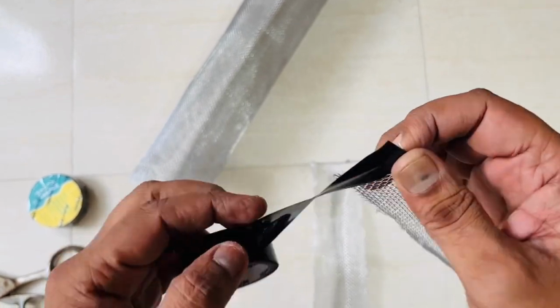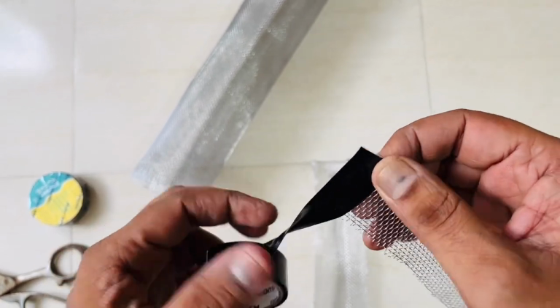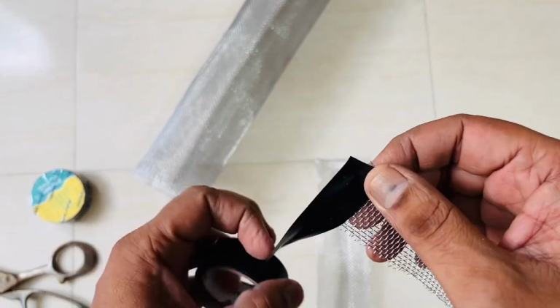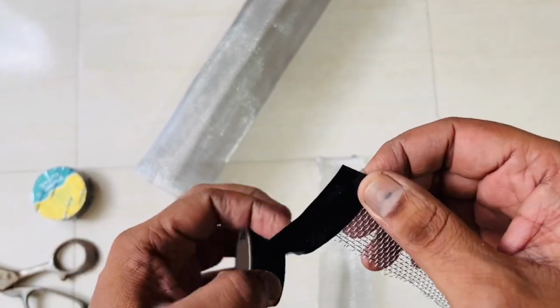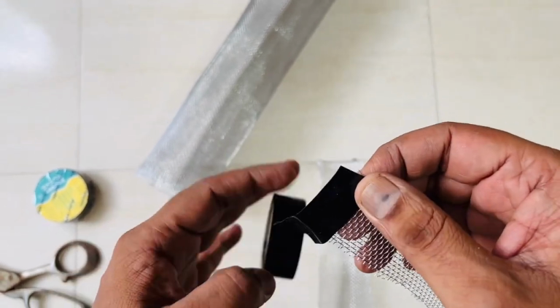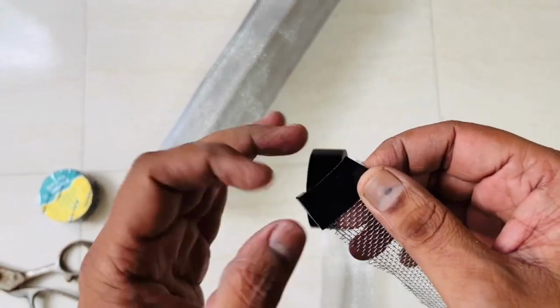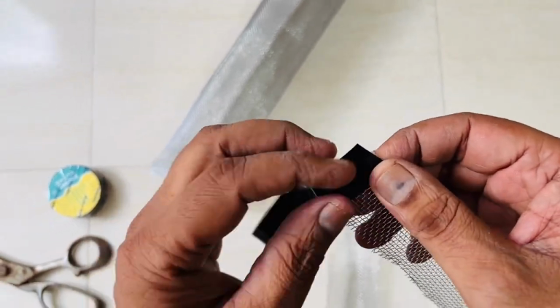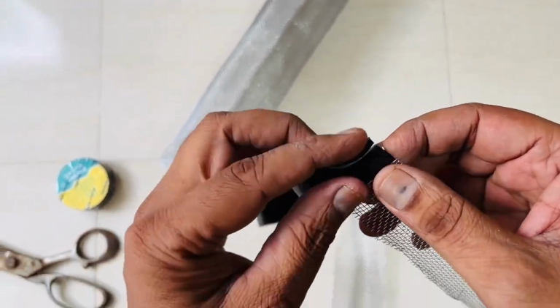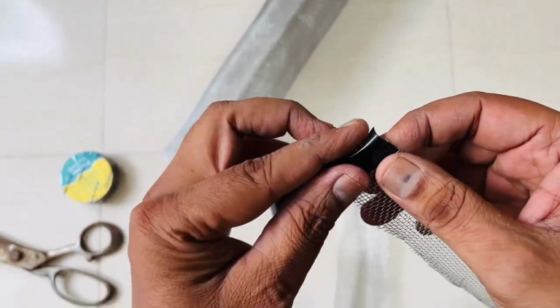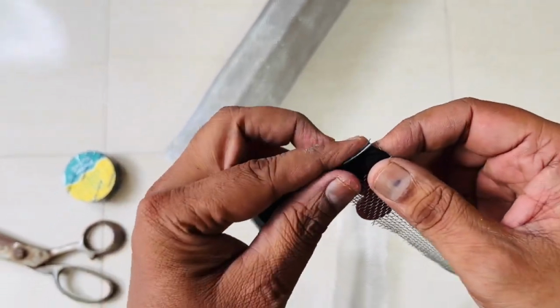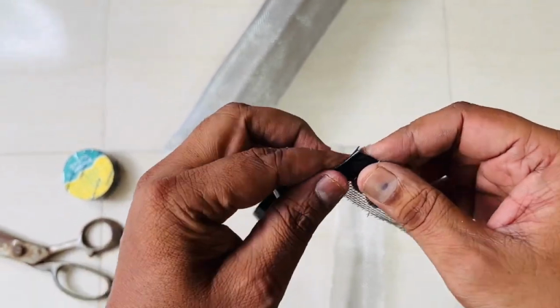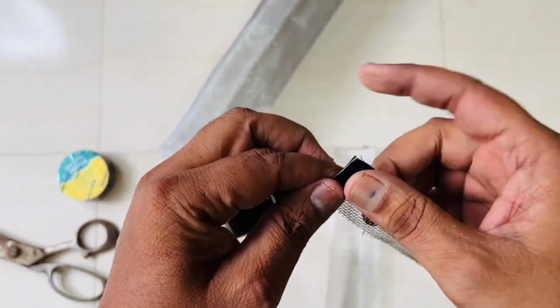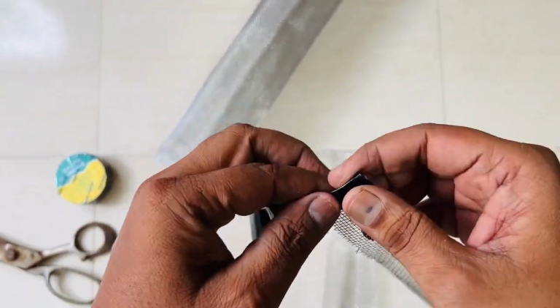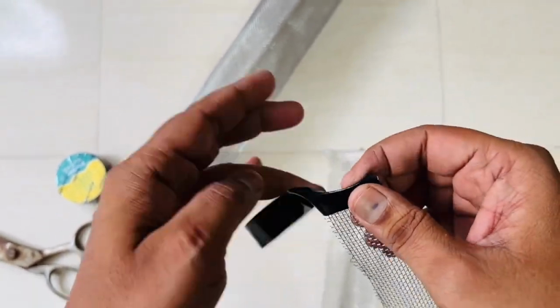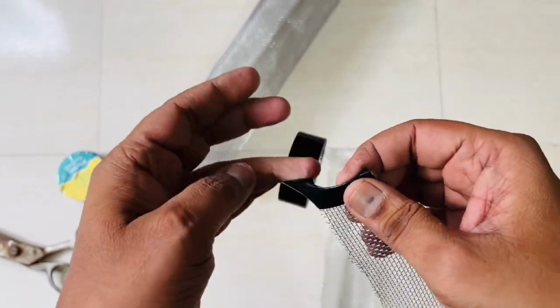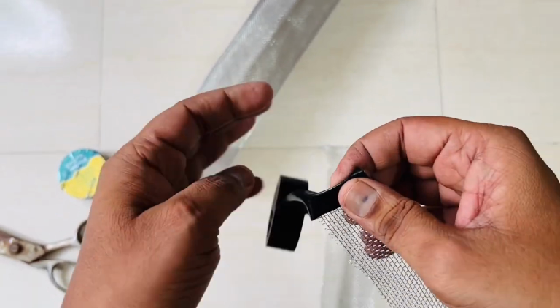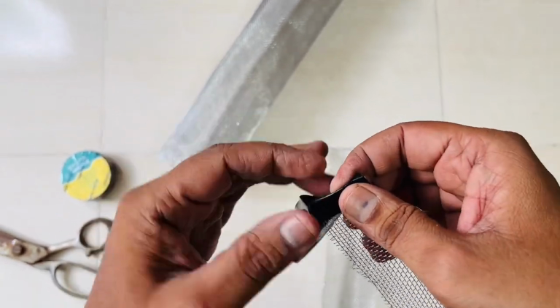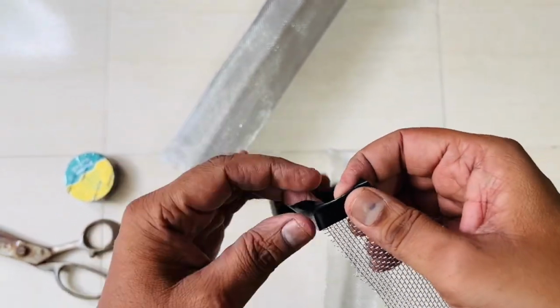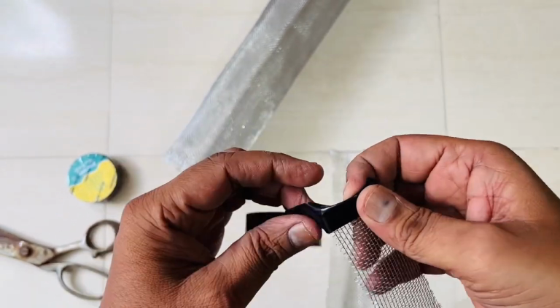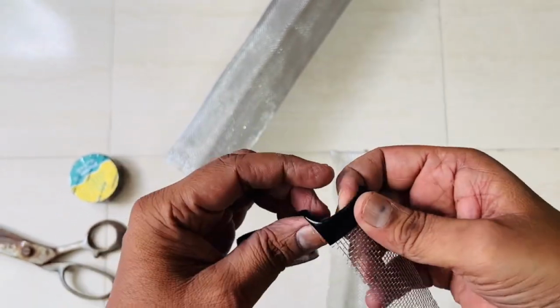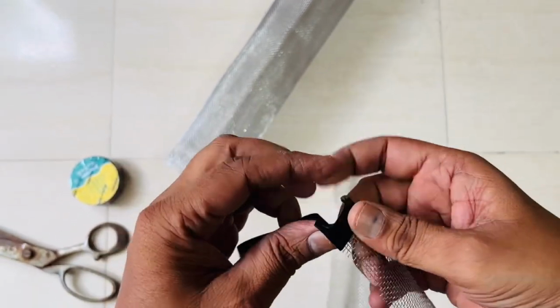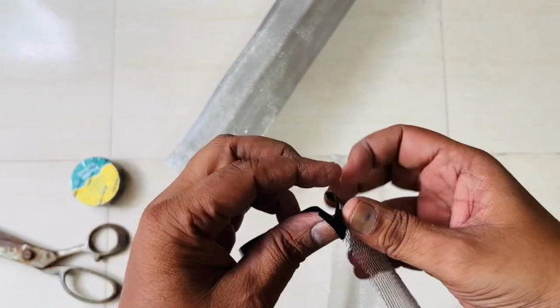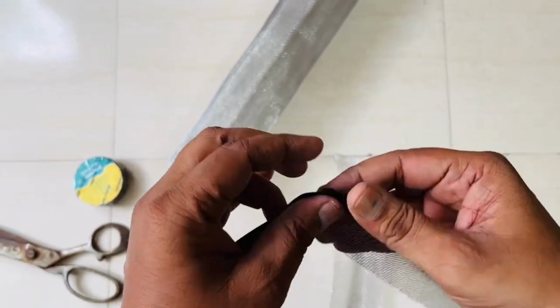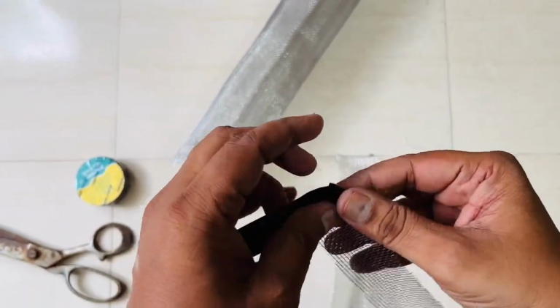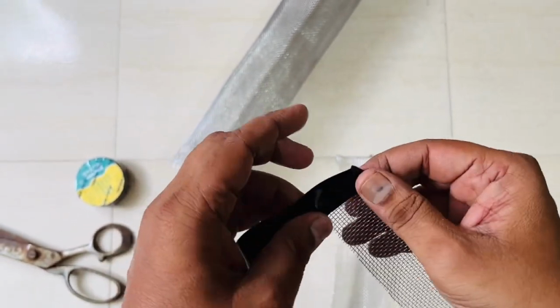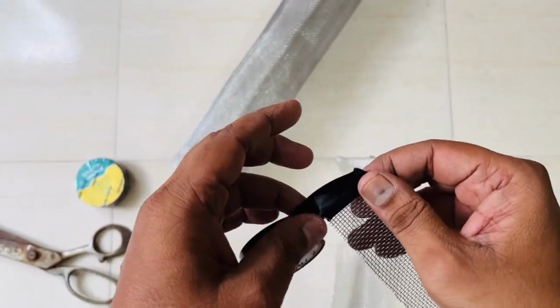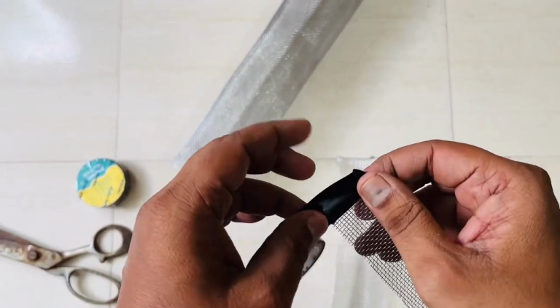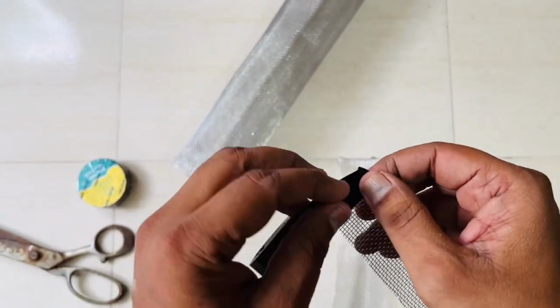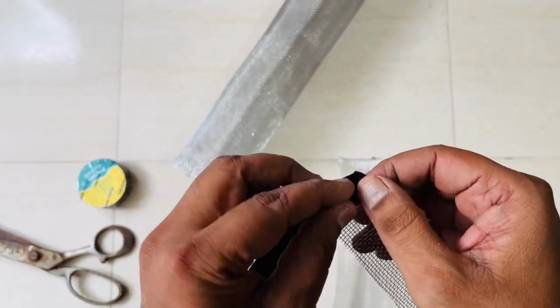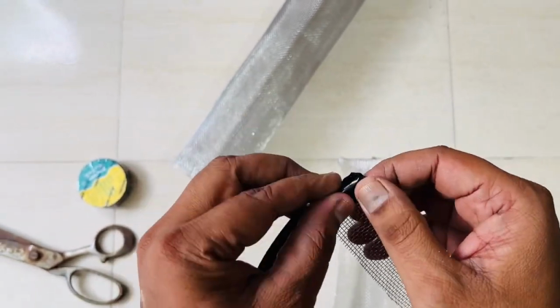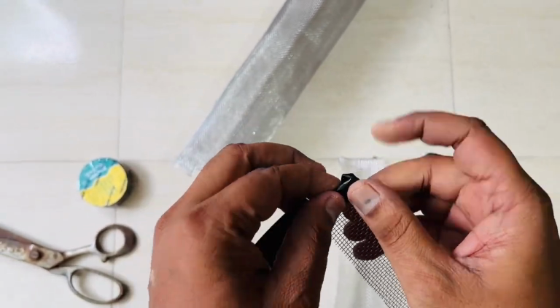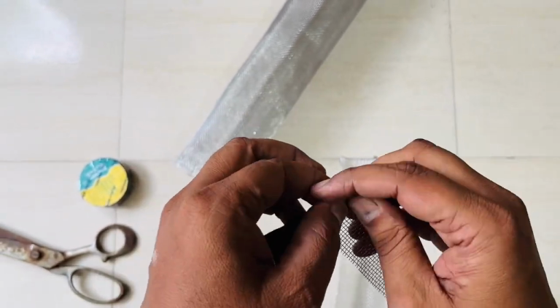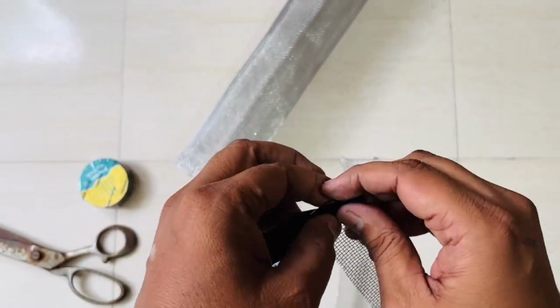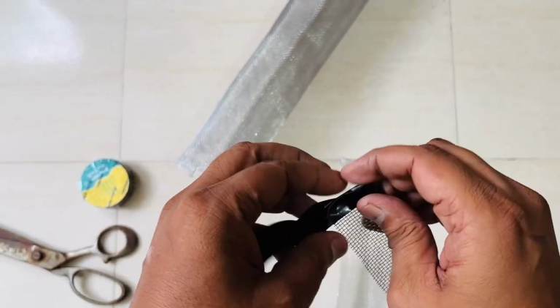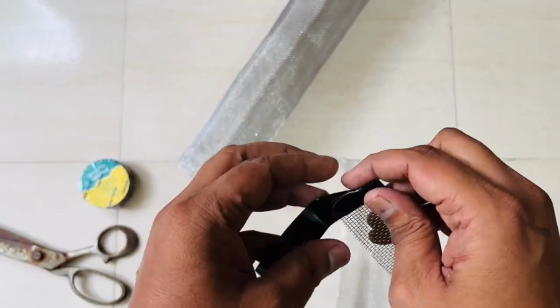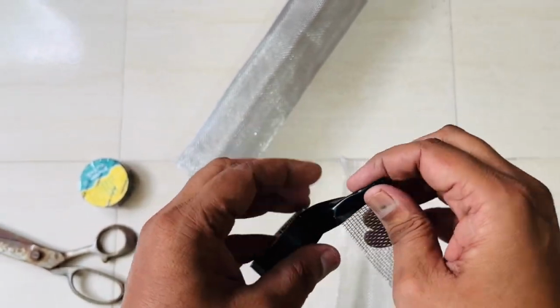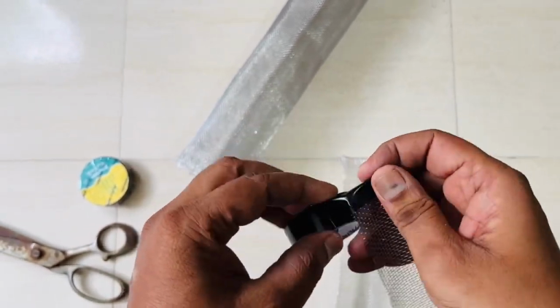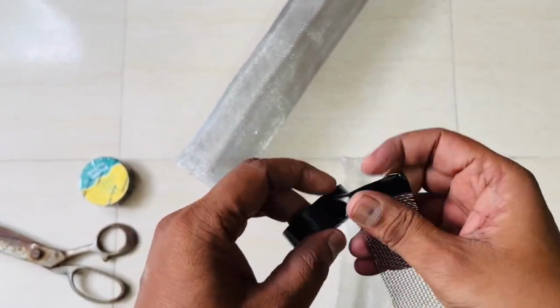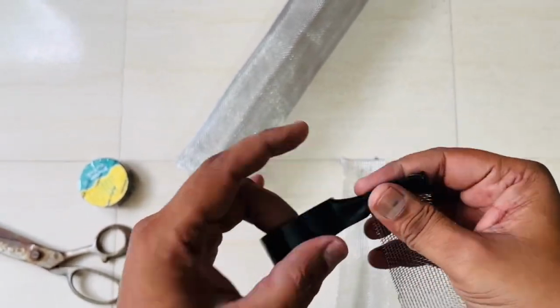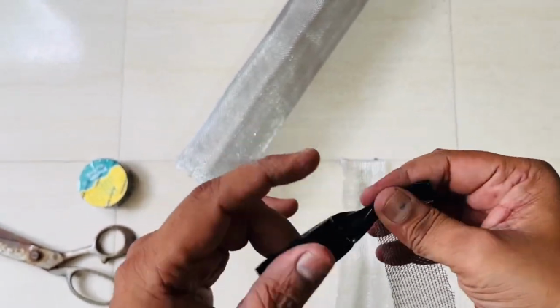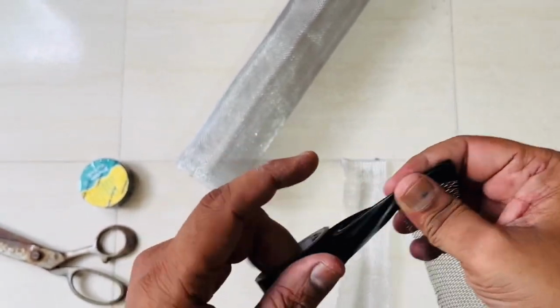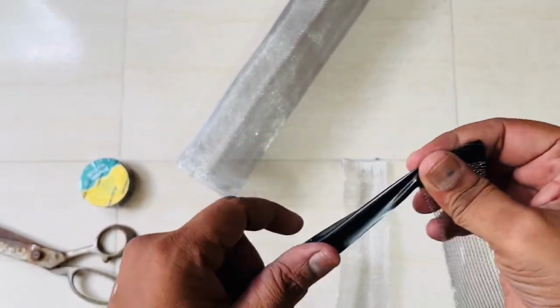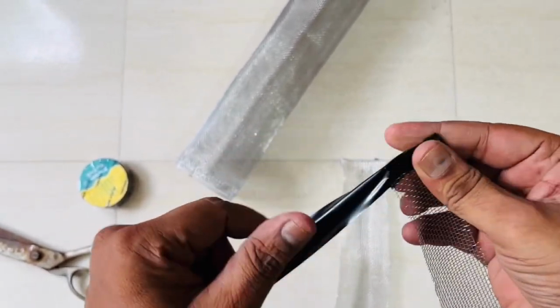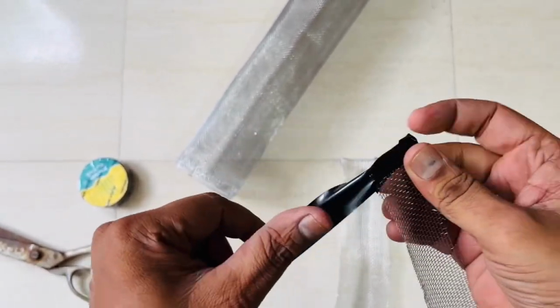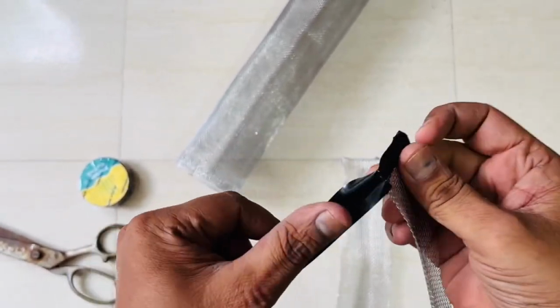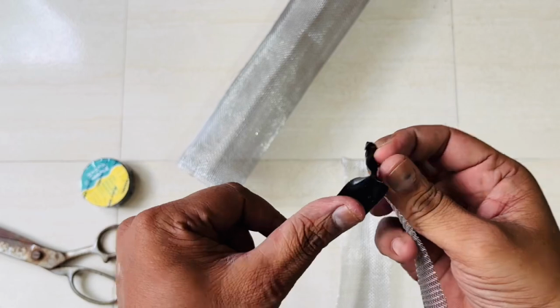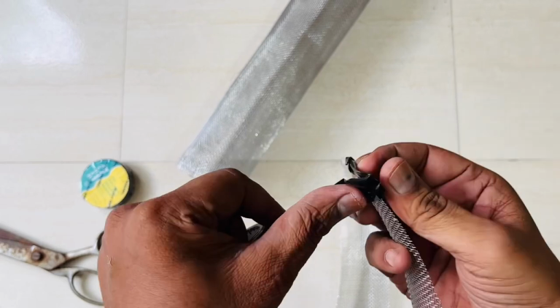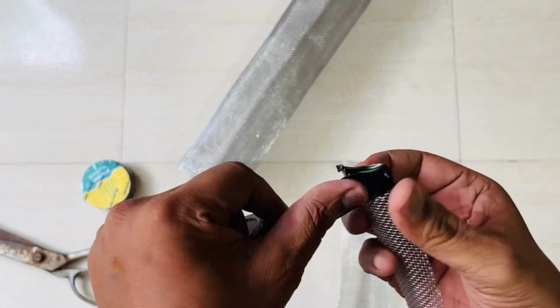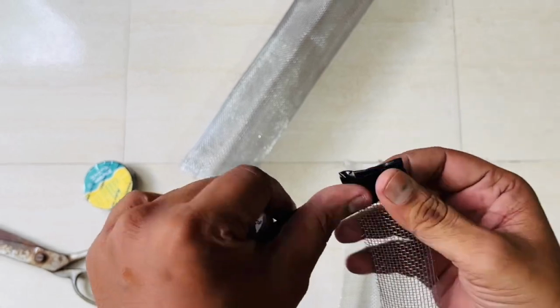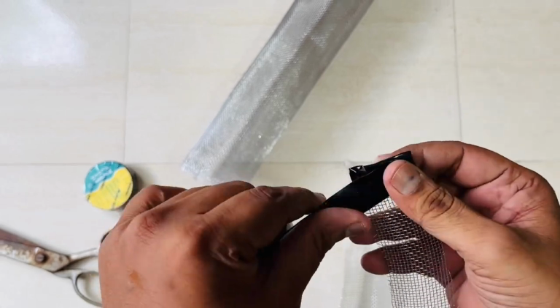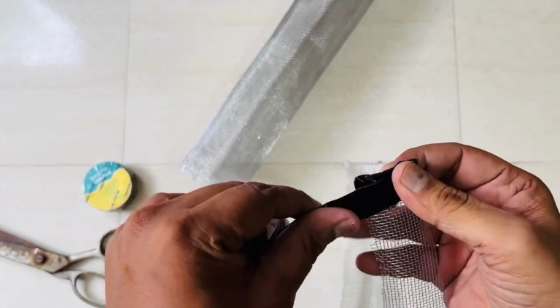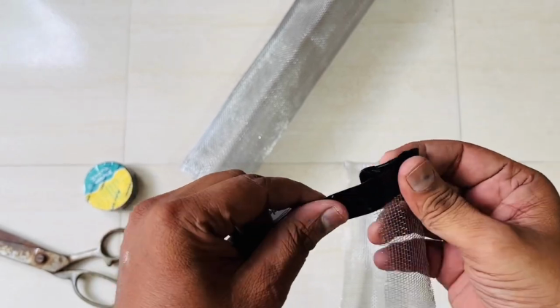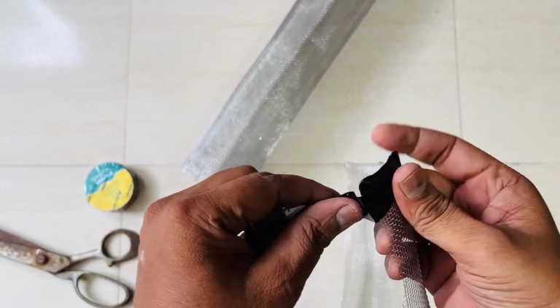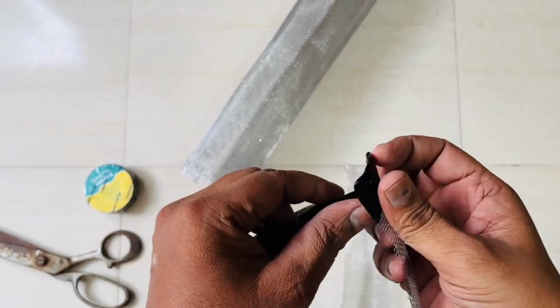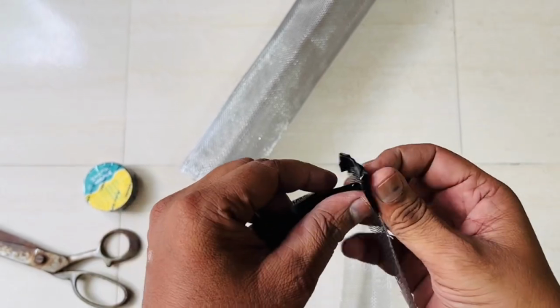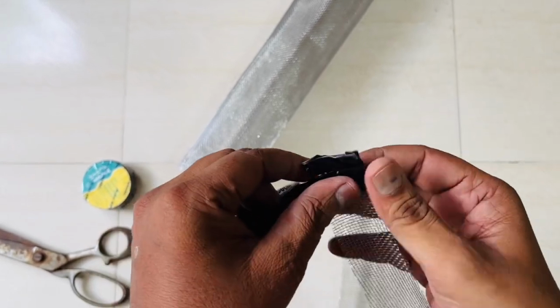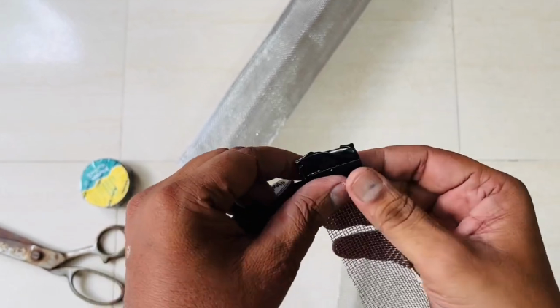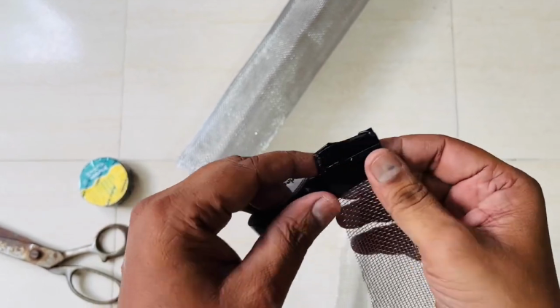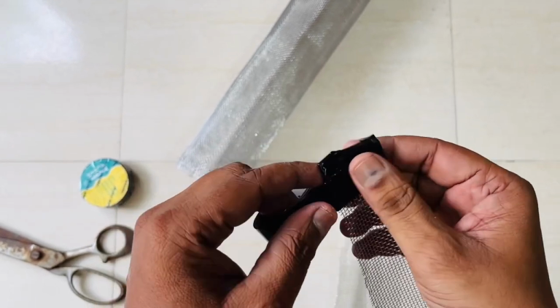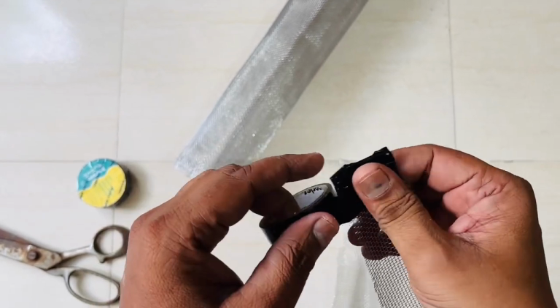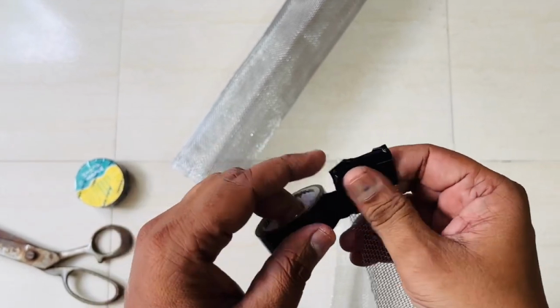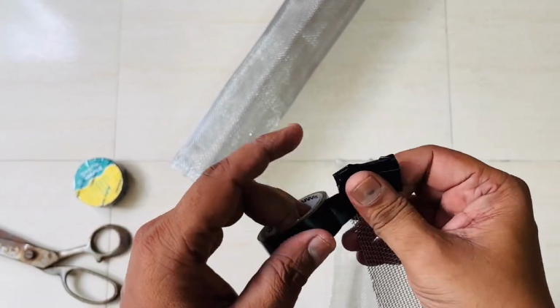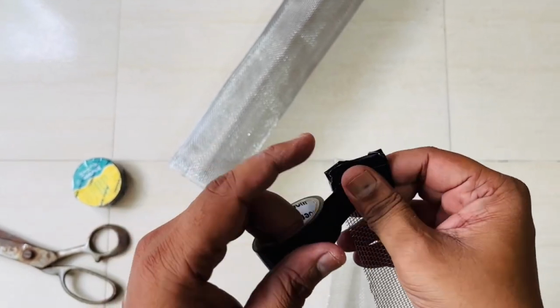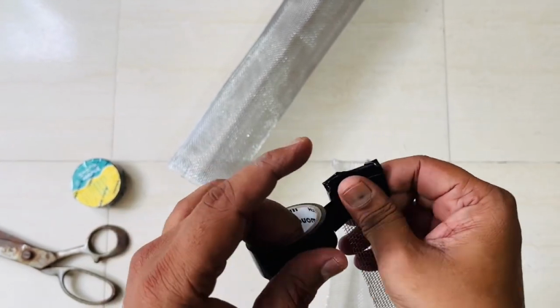First, cut the metal mesh into small strips and wrap them with electrical tape for added insulation and protection against heat.